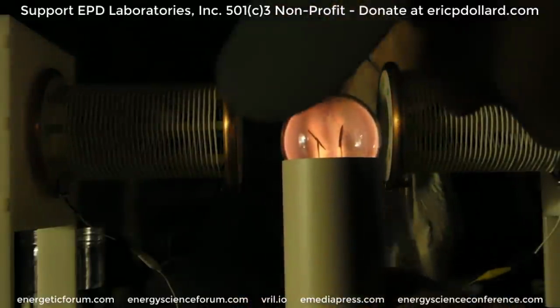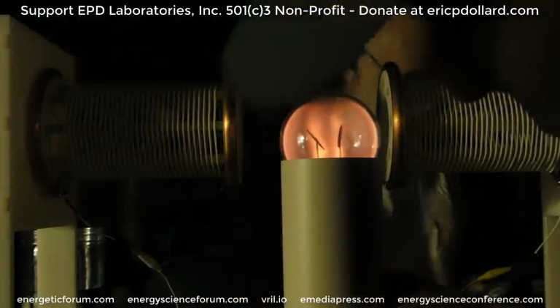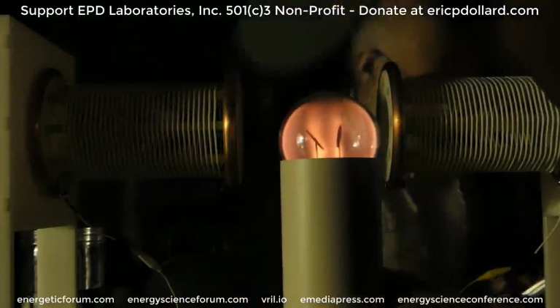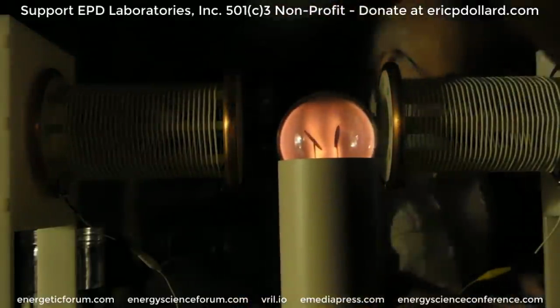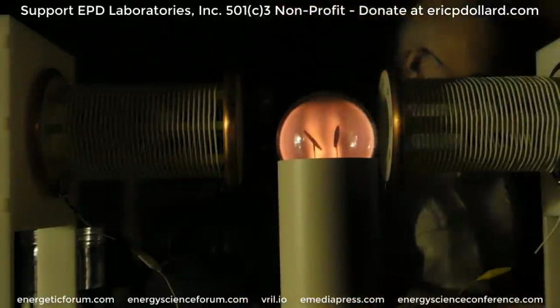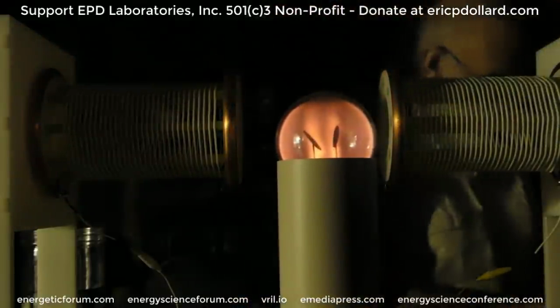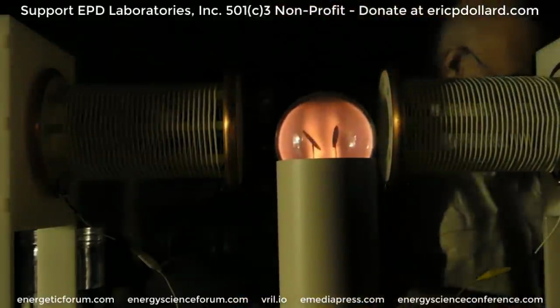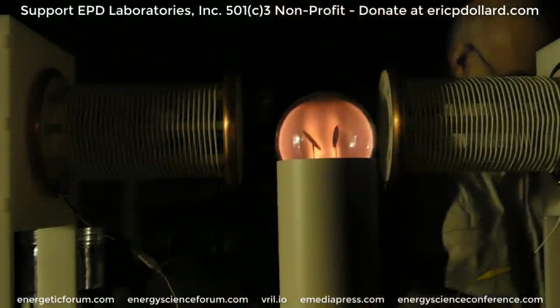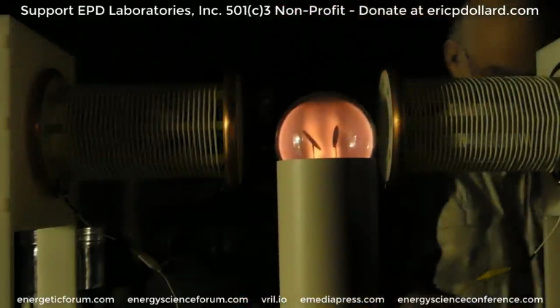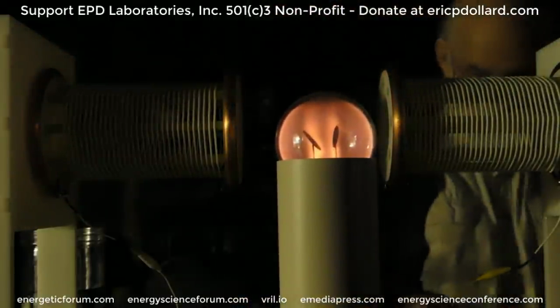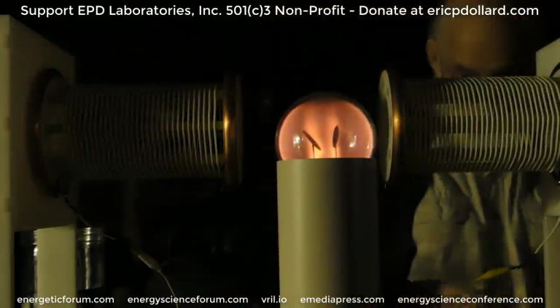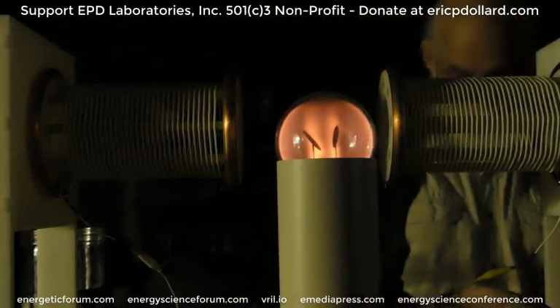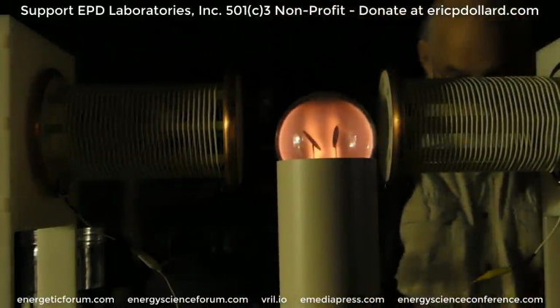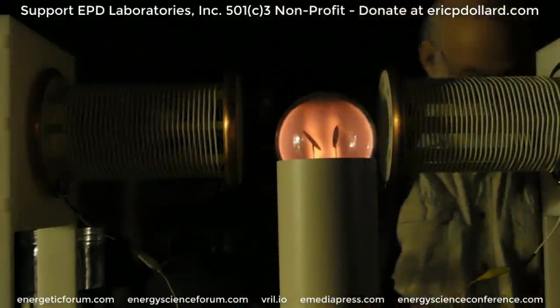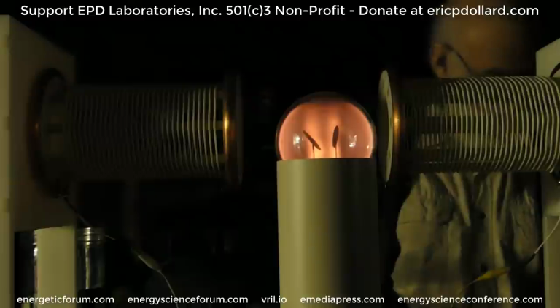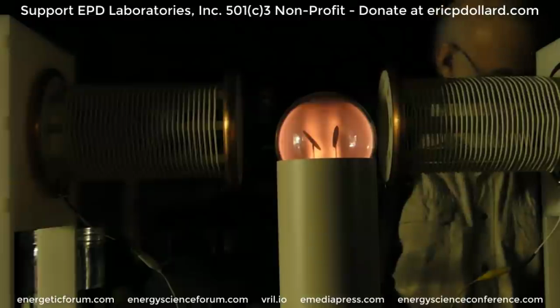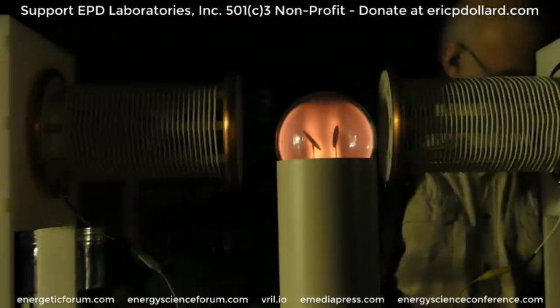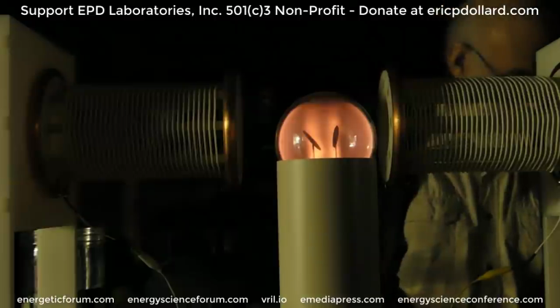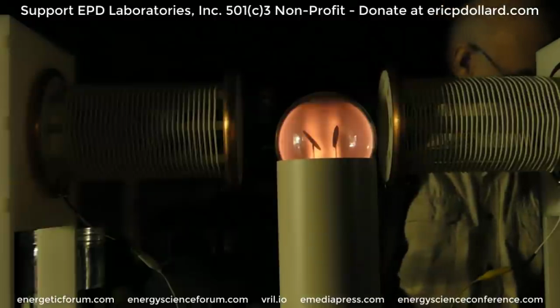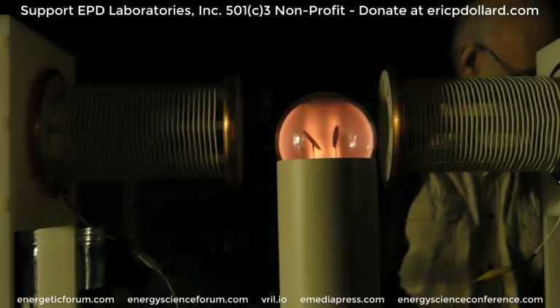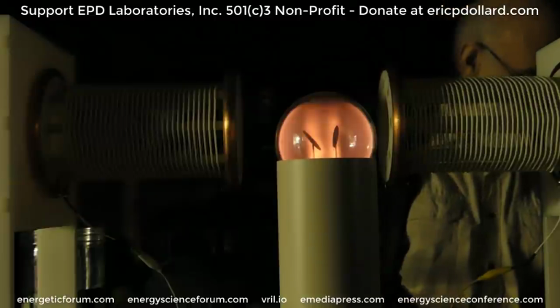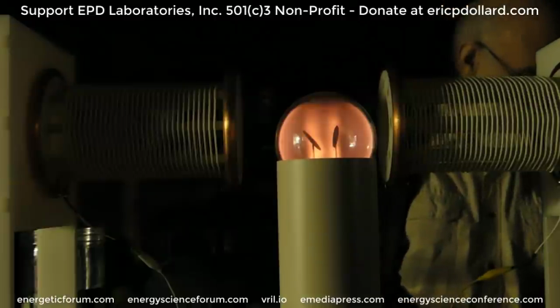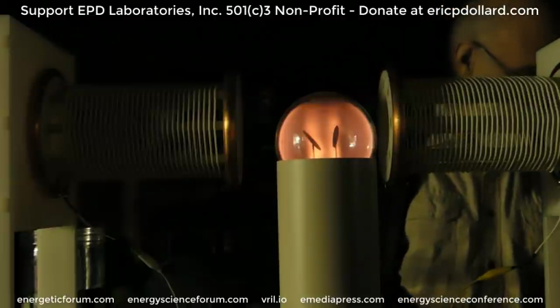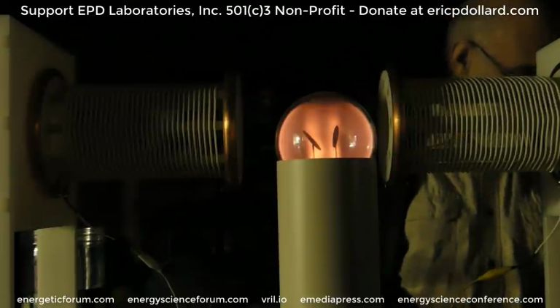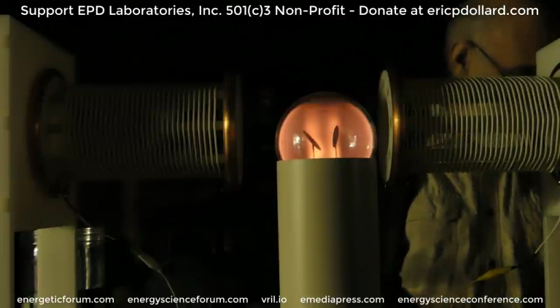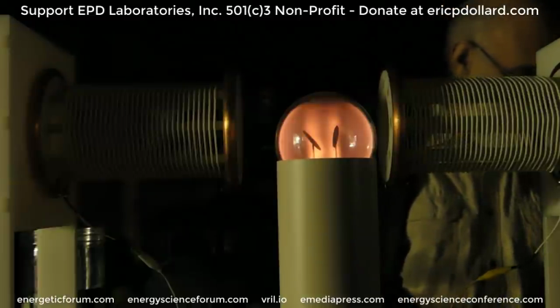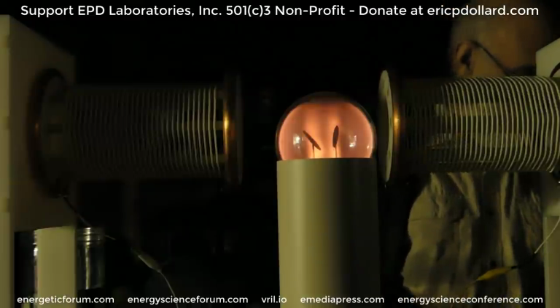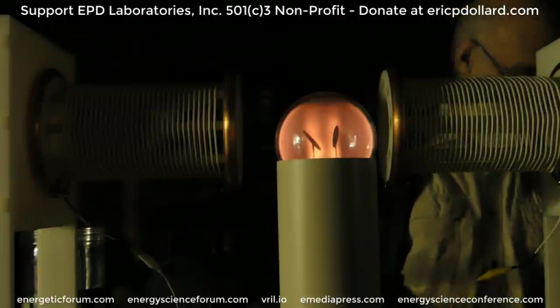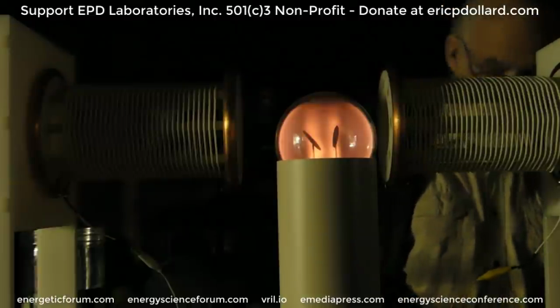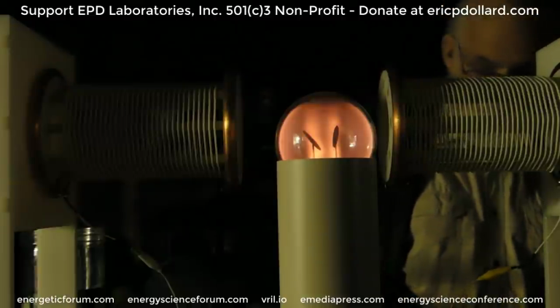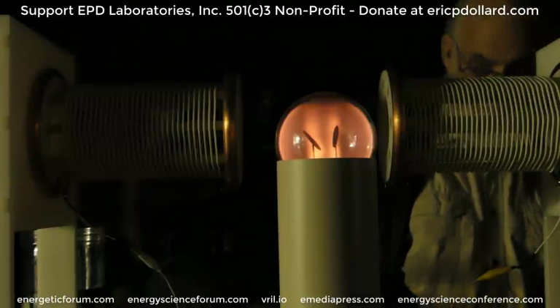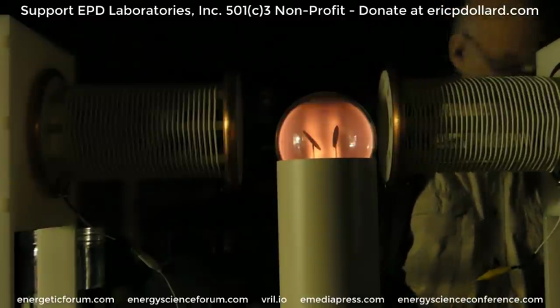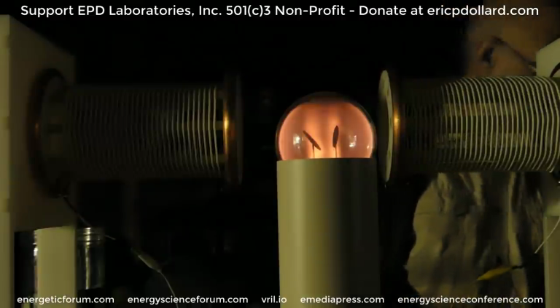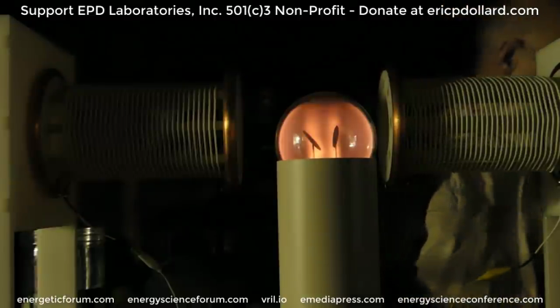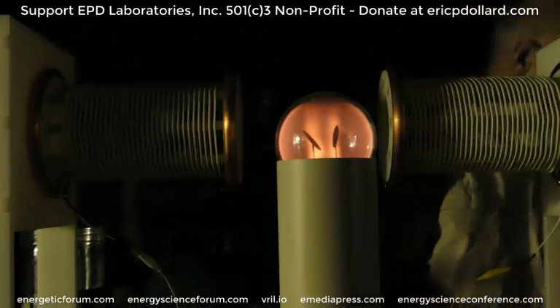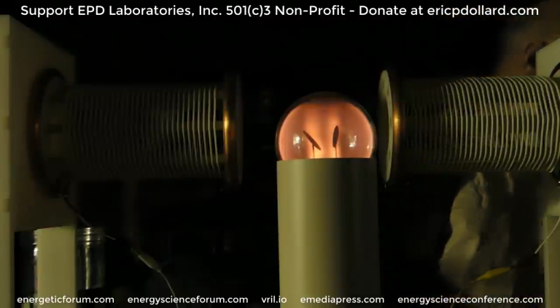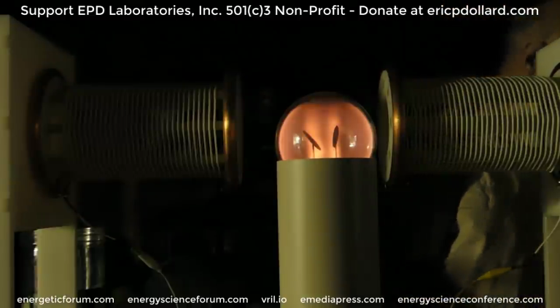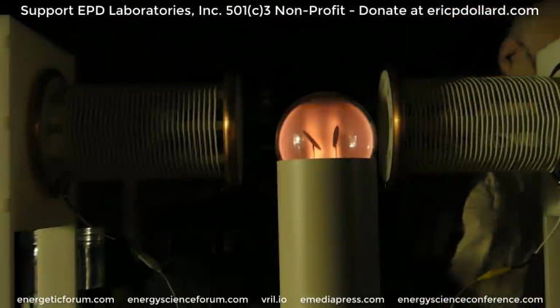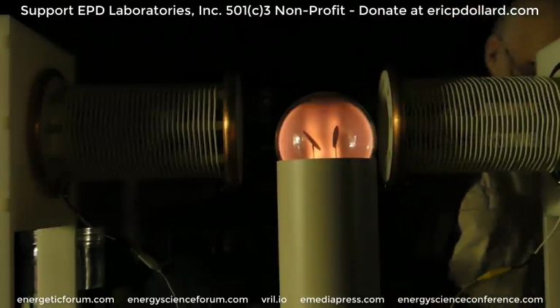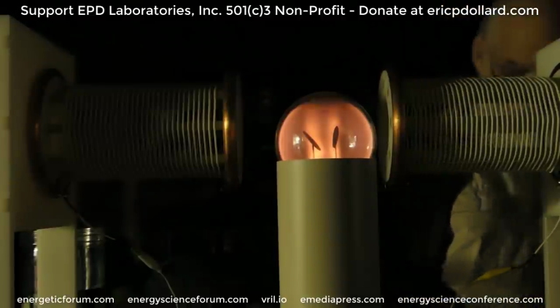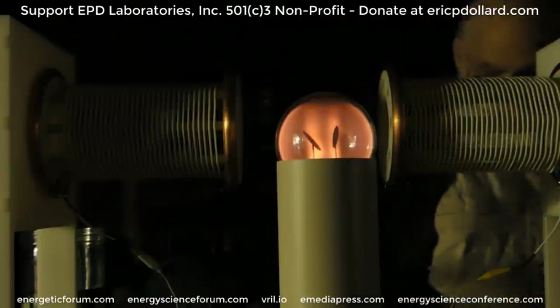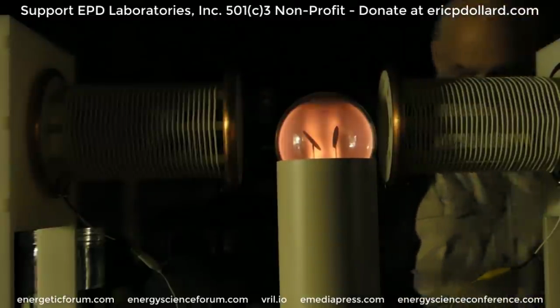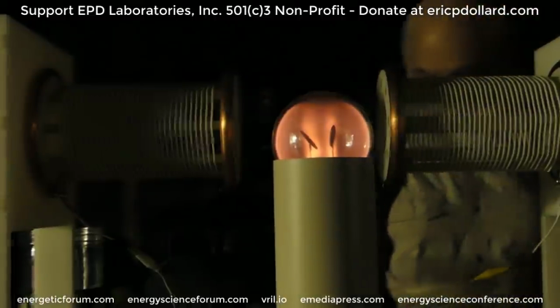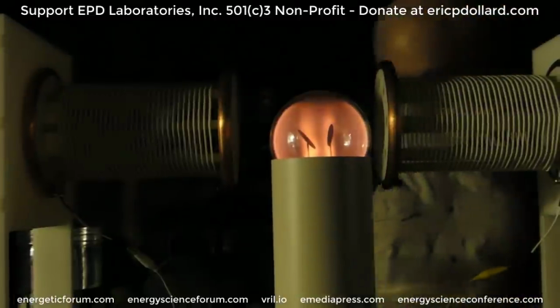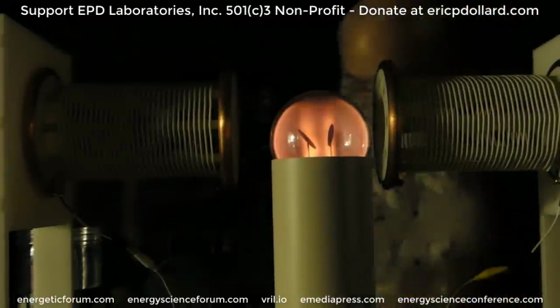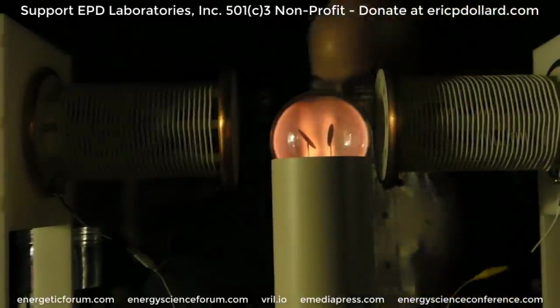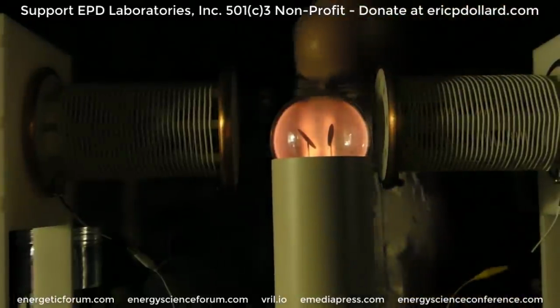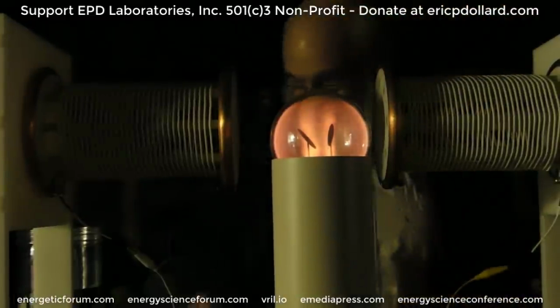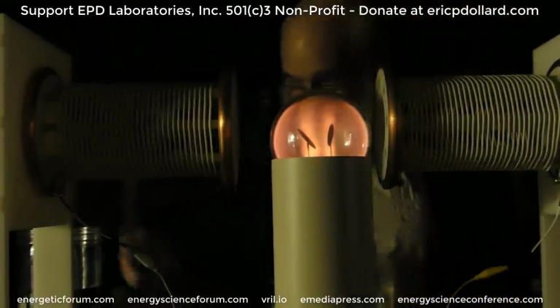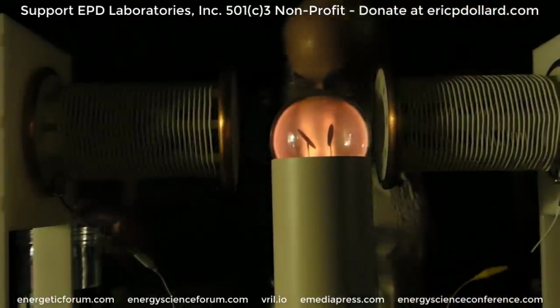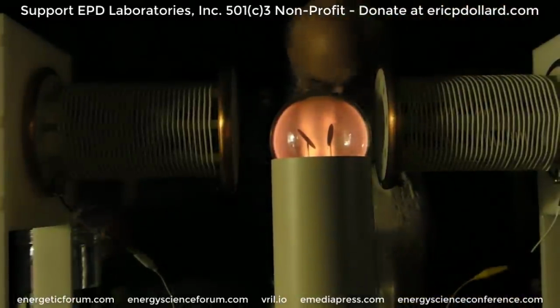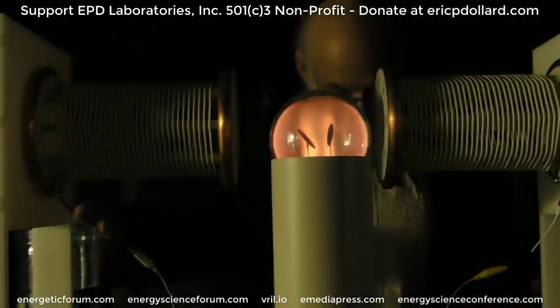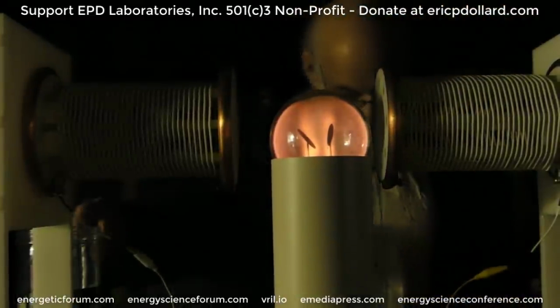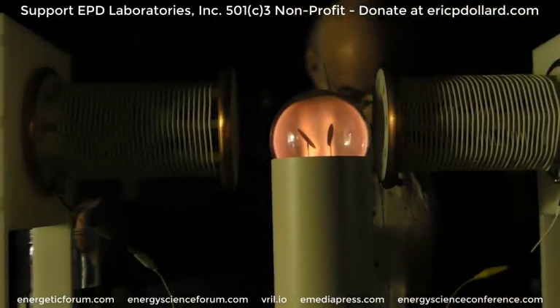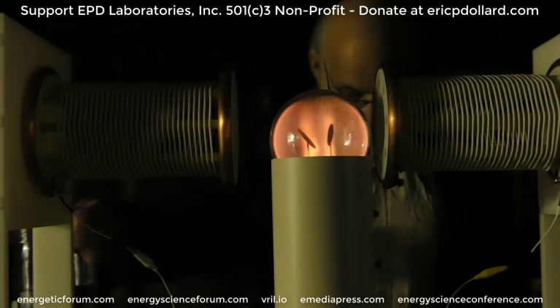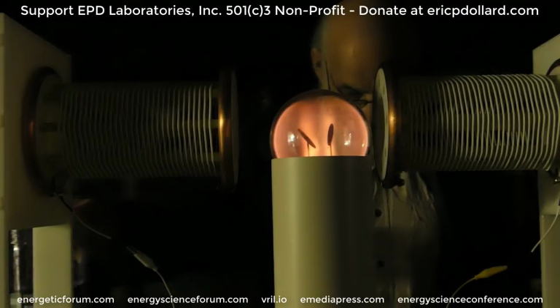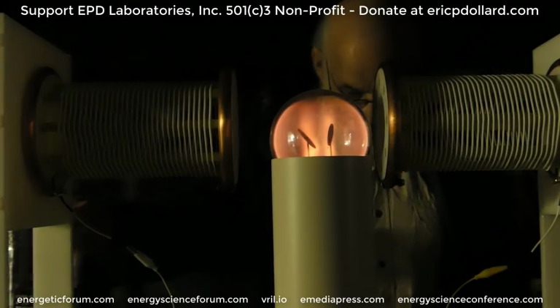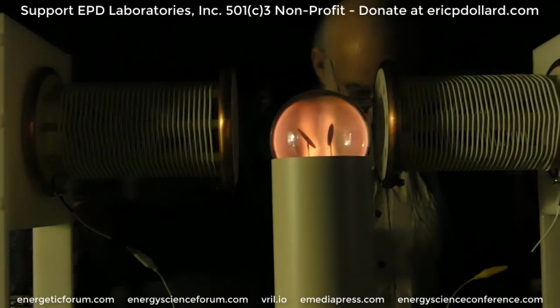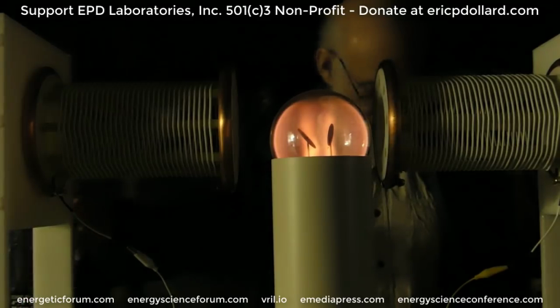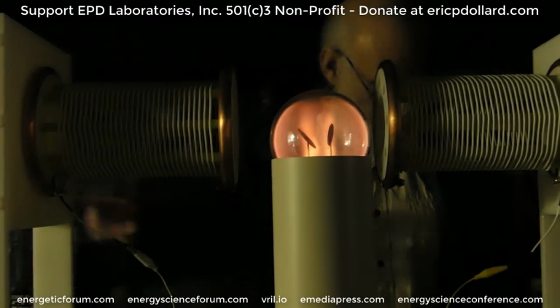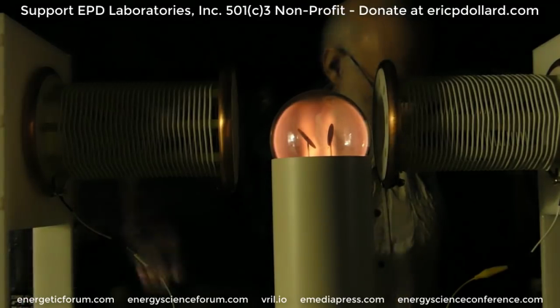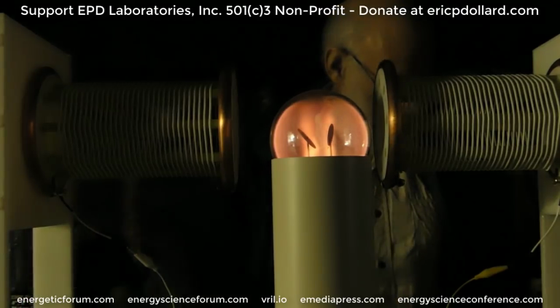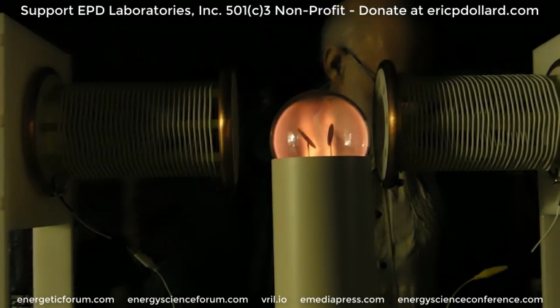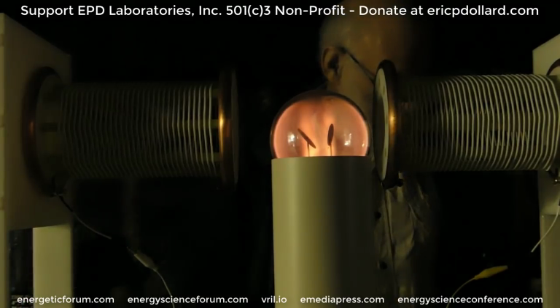Can we space these apart a little bit? Yeah, it changes the frequency. I need some light while I'm tuning, and then we can turn the lights up when we got it lit.